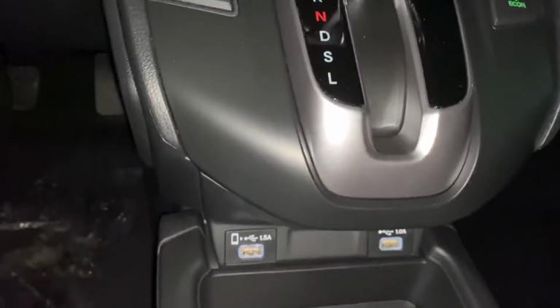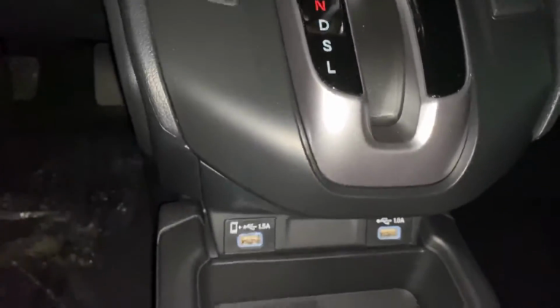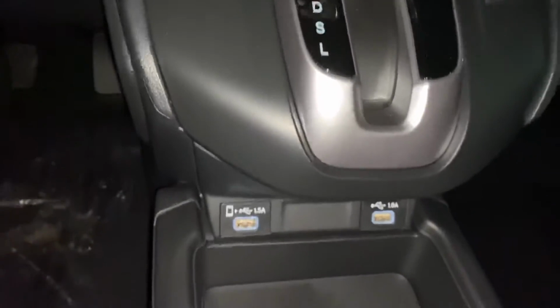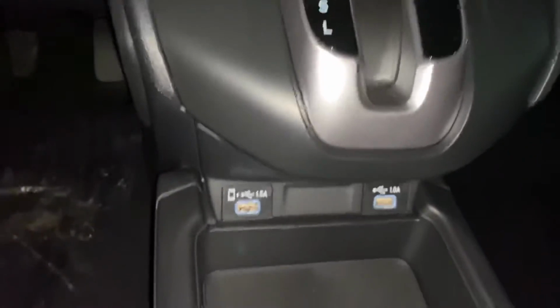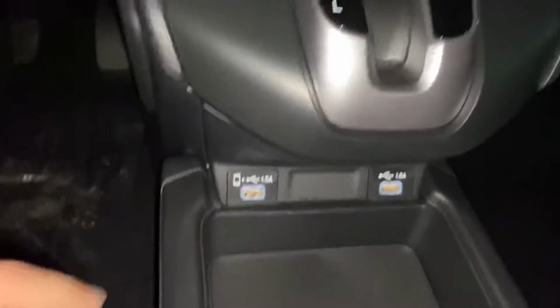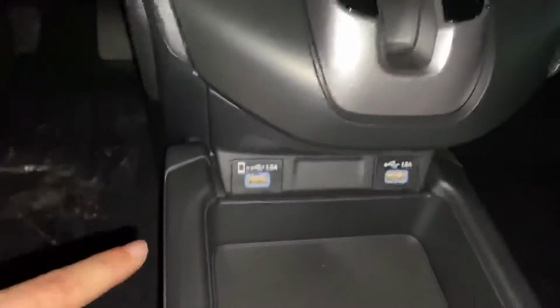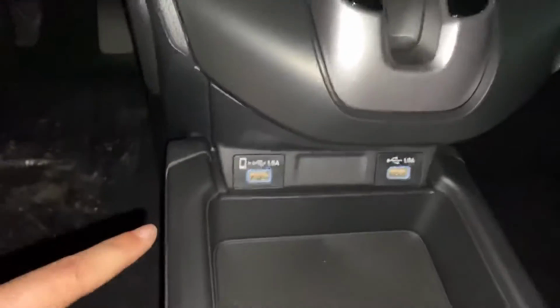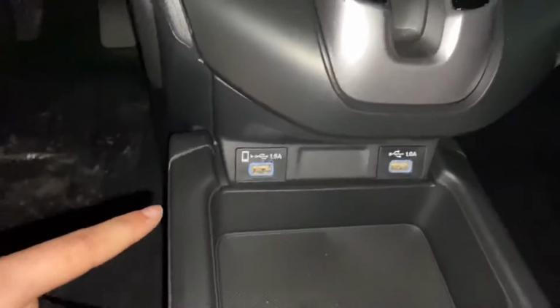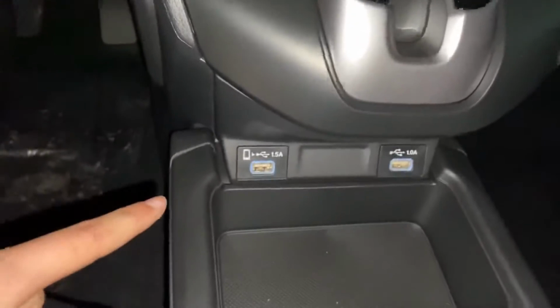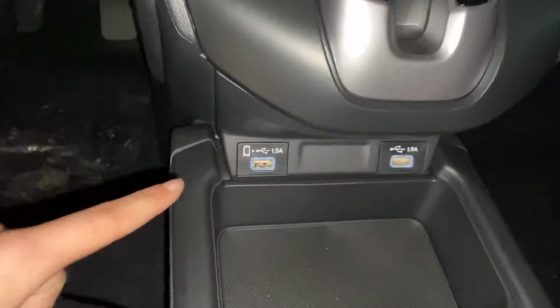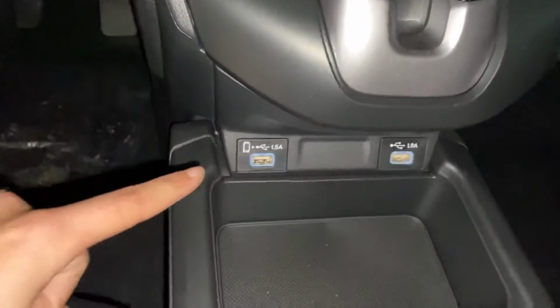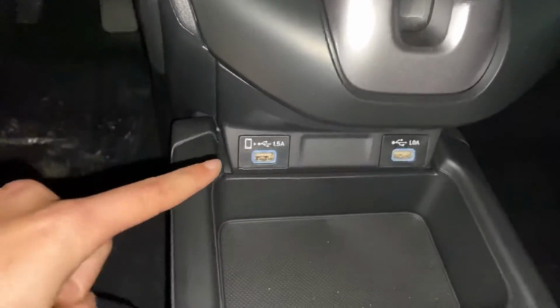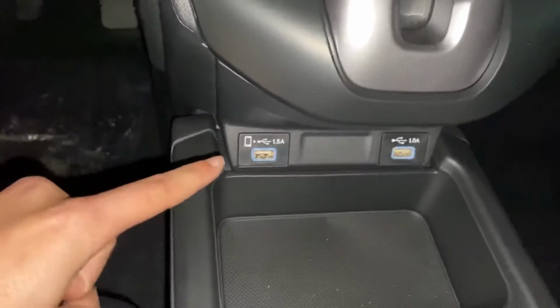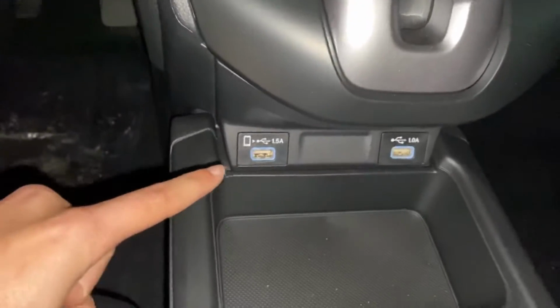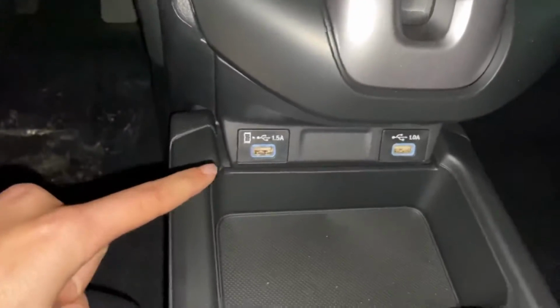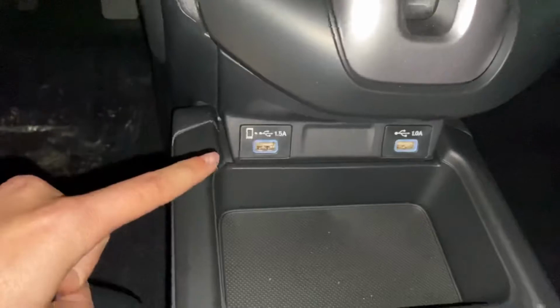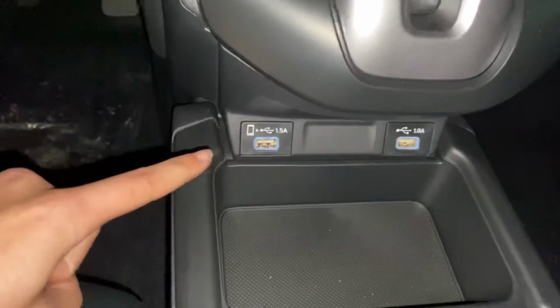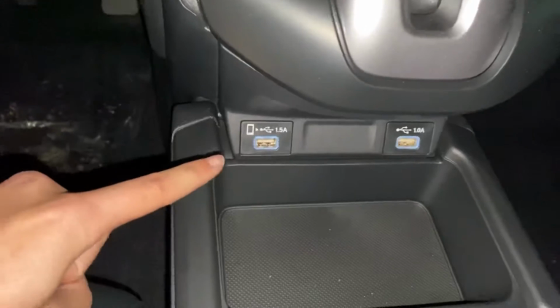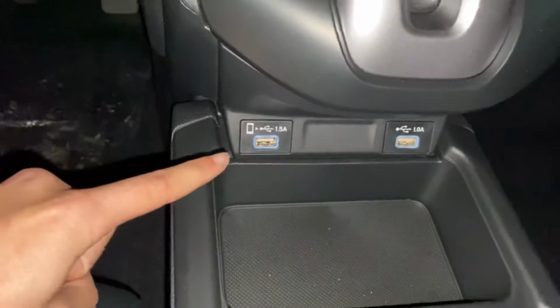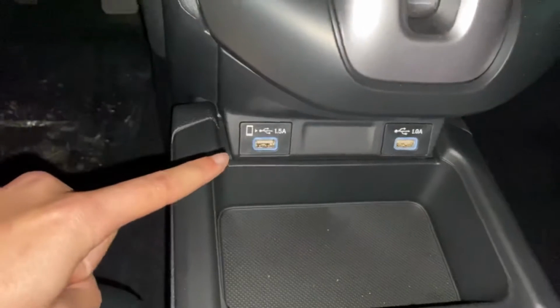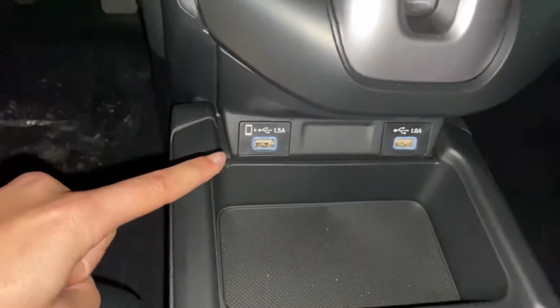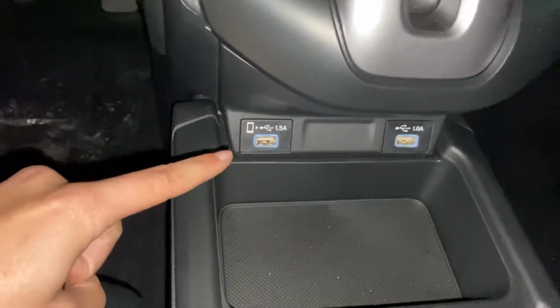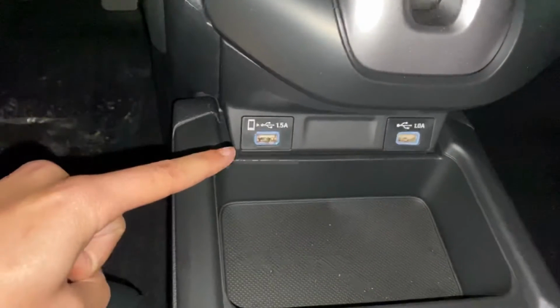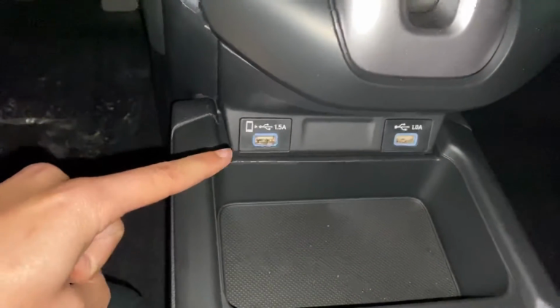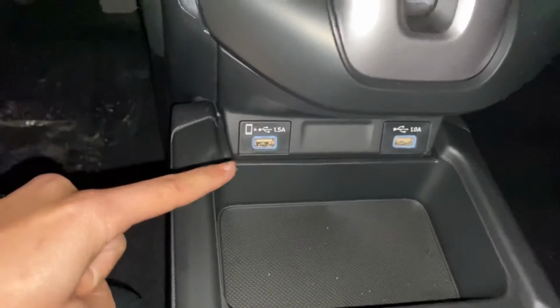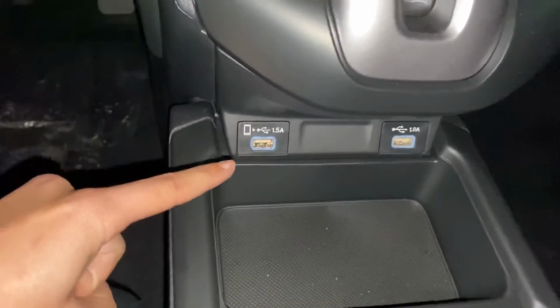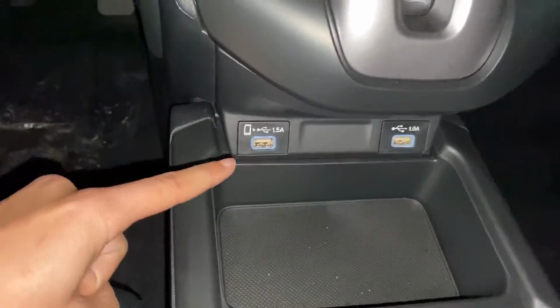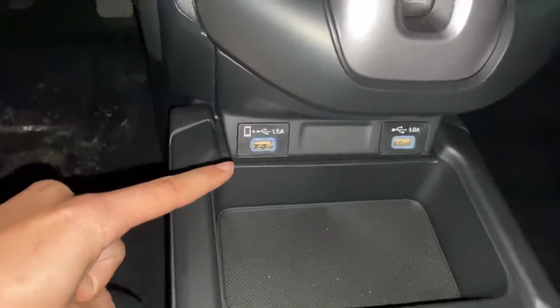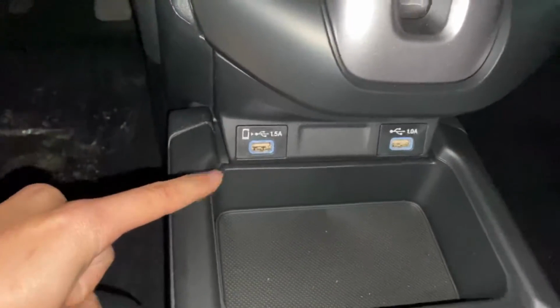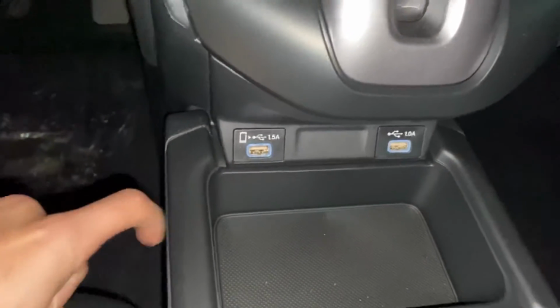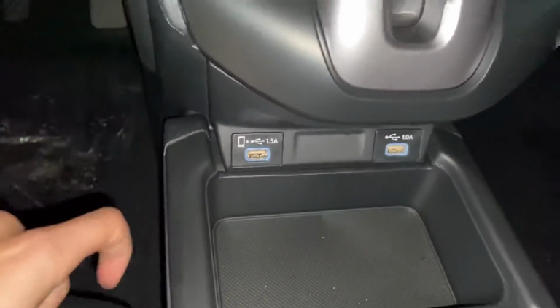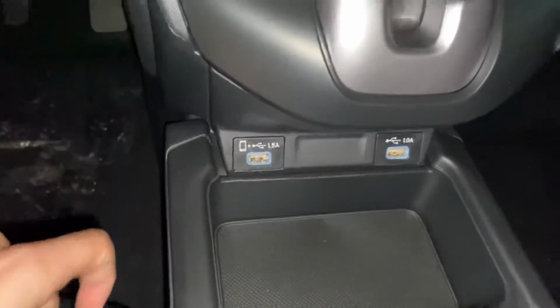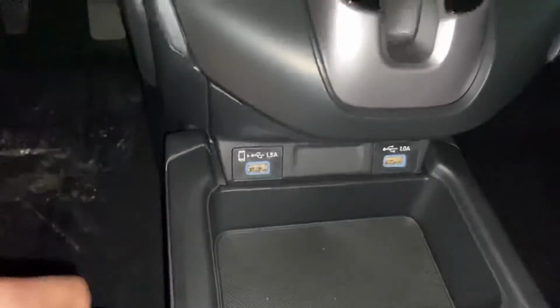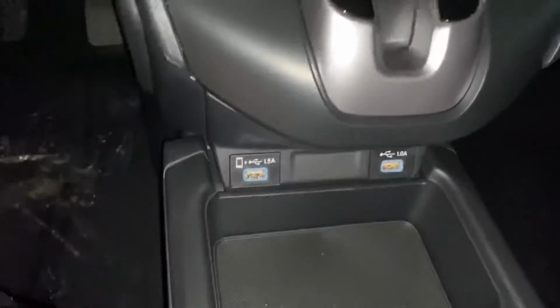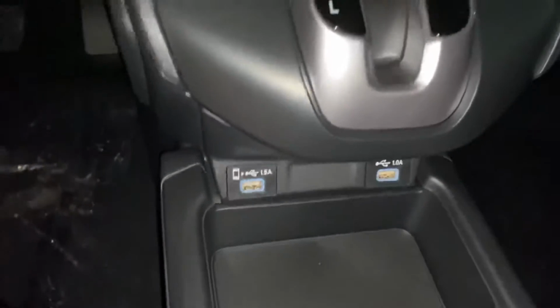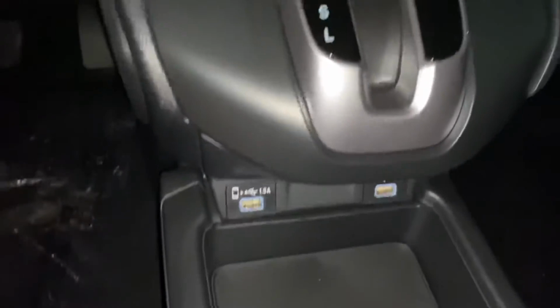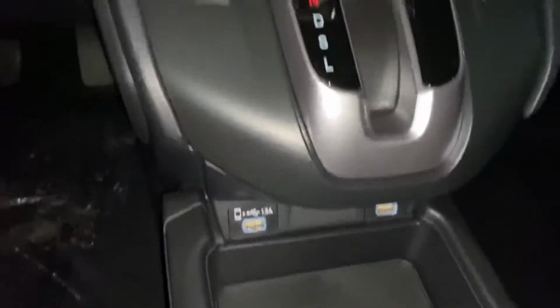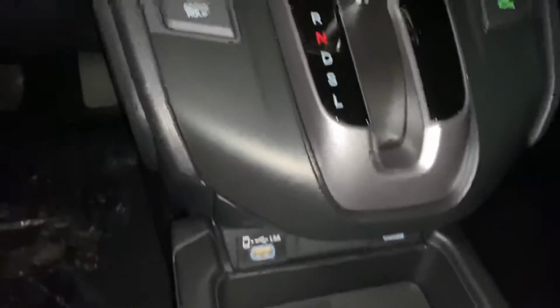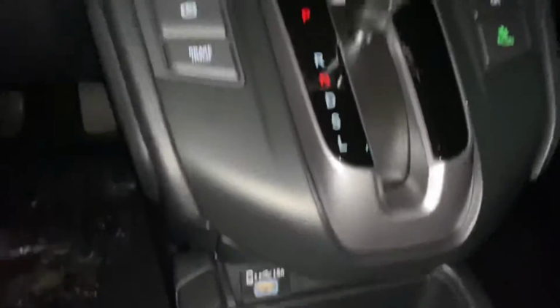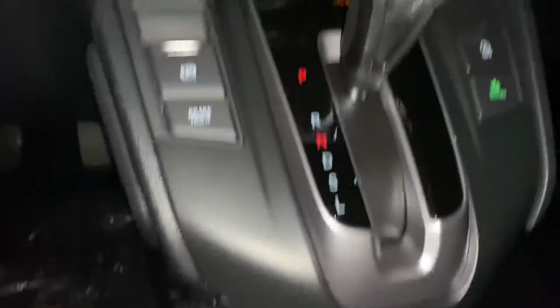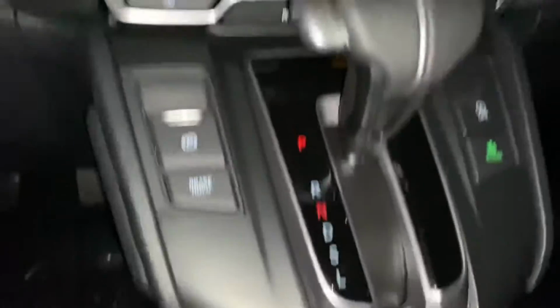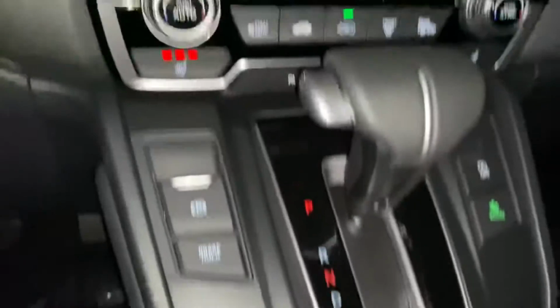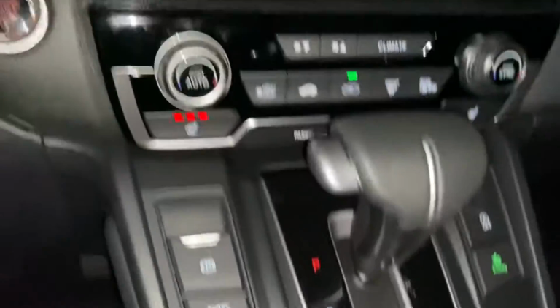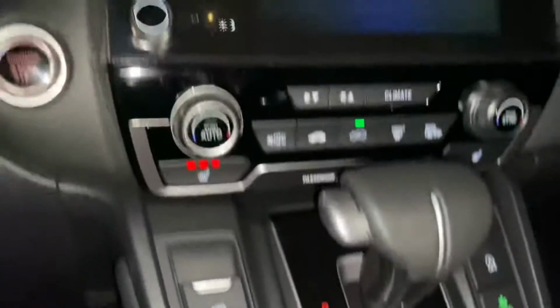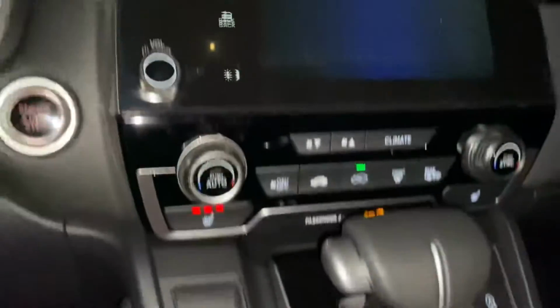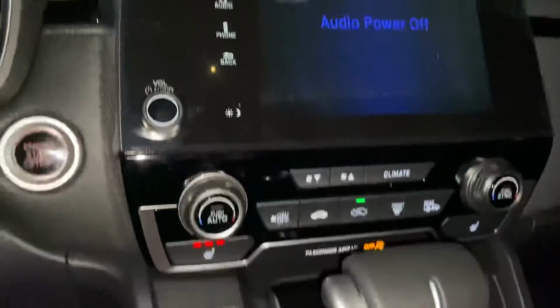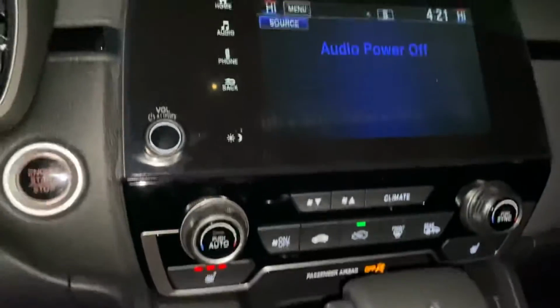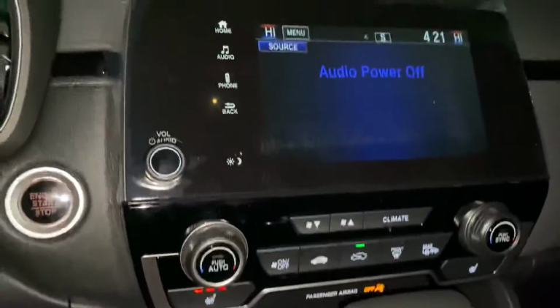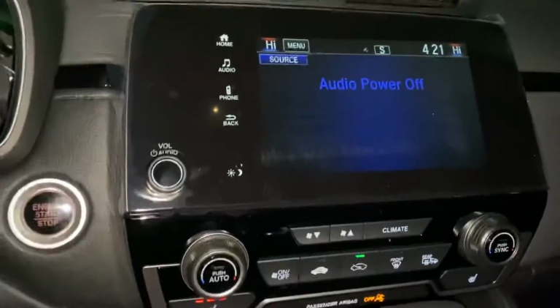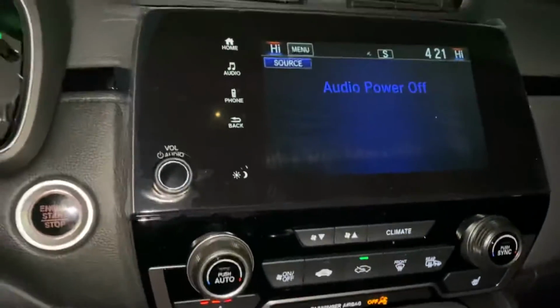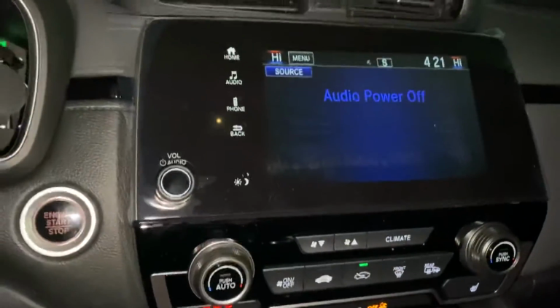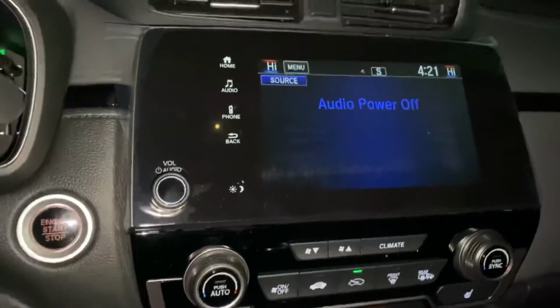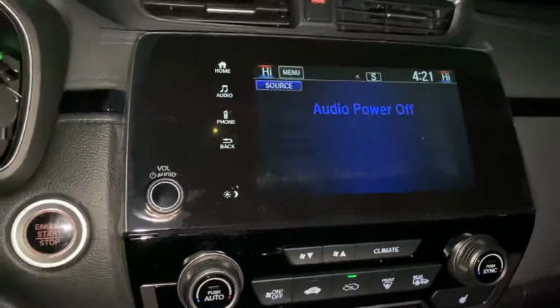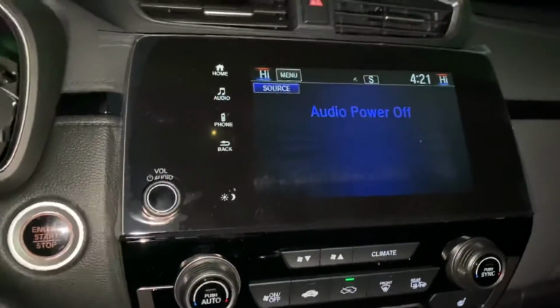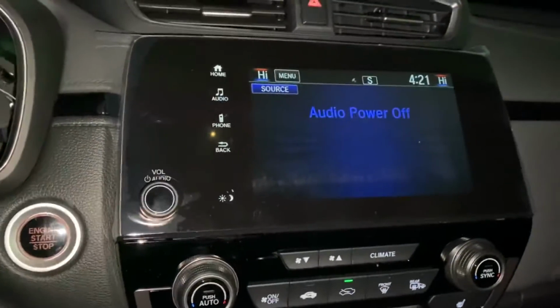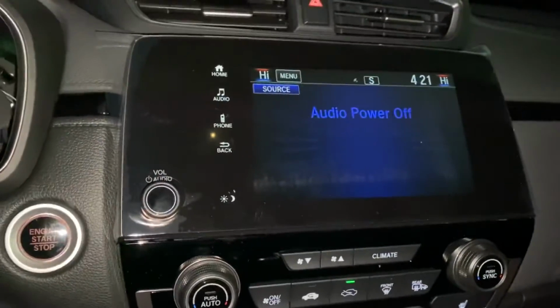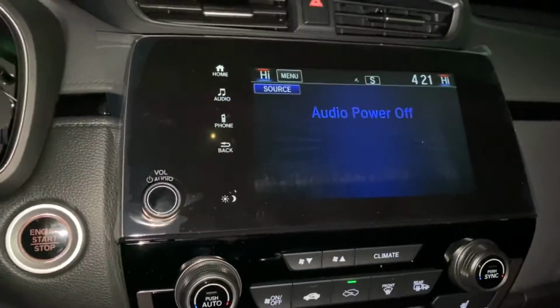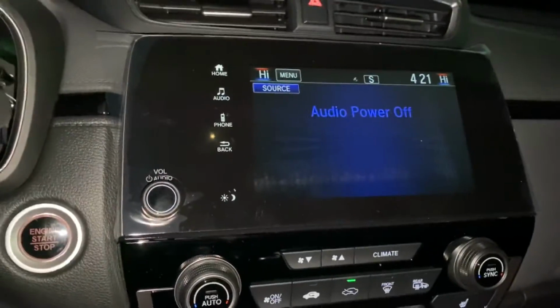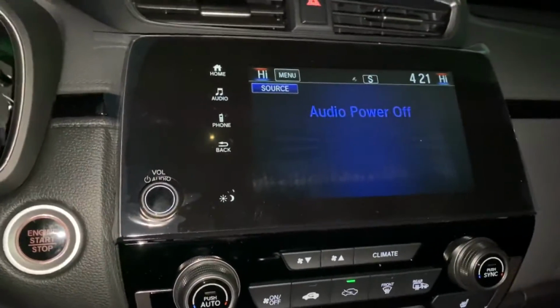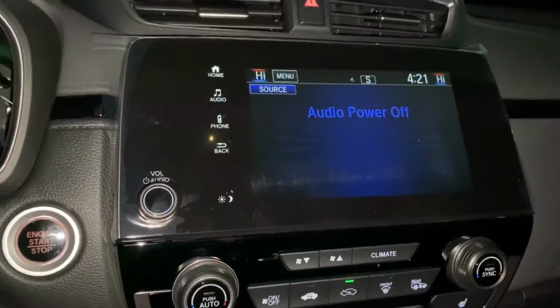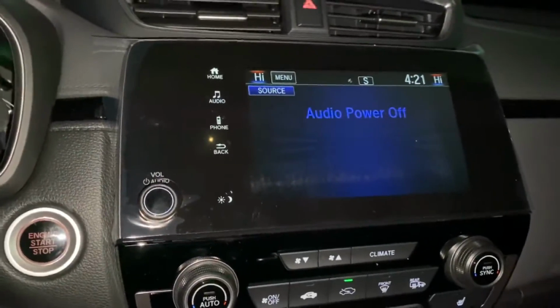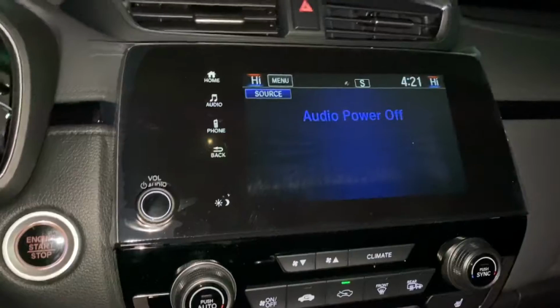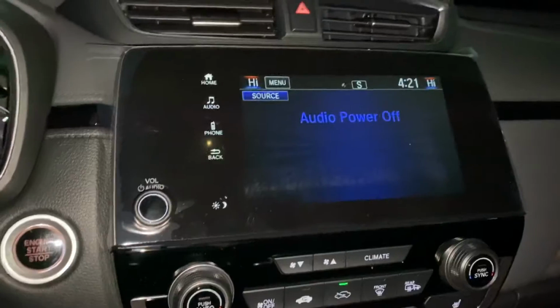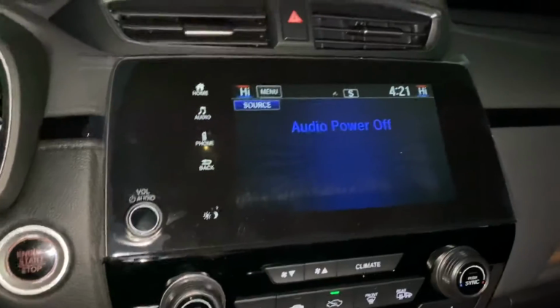Apple CarPlay, Android Auto — so when you plug your phone into that port there, your phone screen will be mirrored right here on the radio screen.